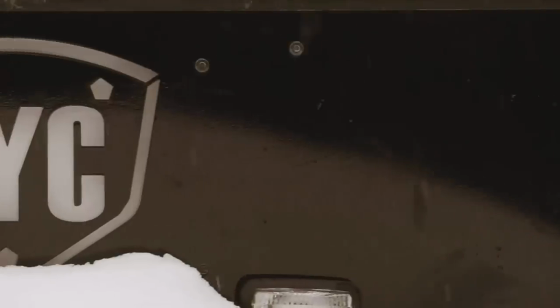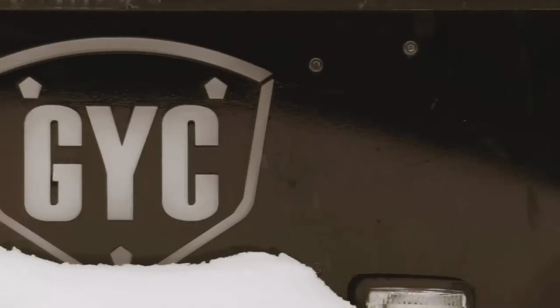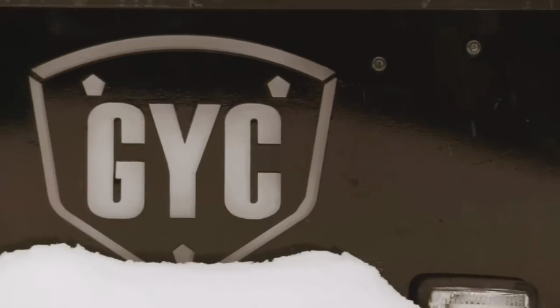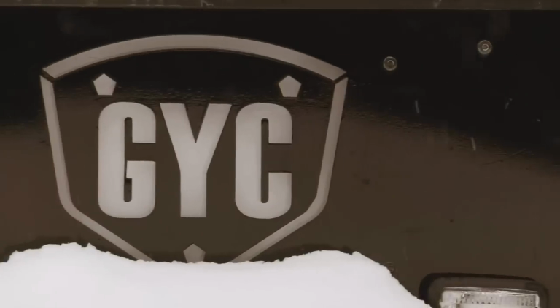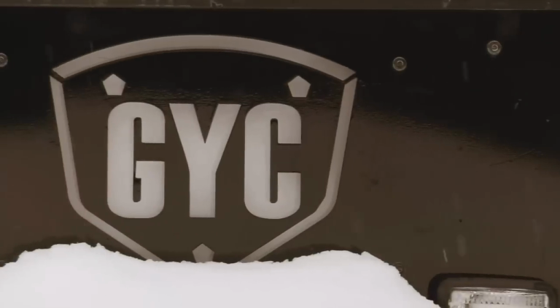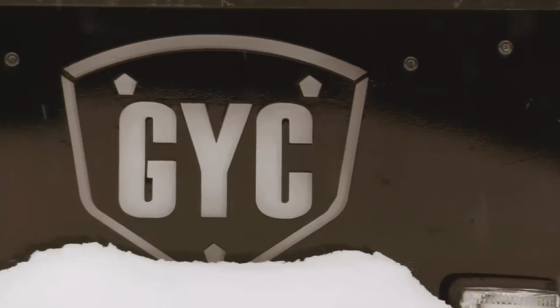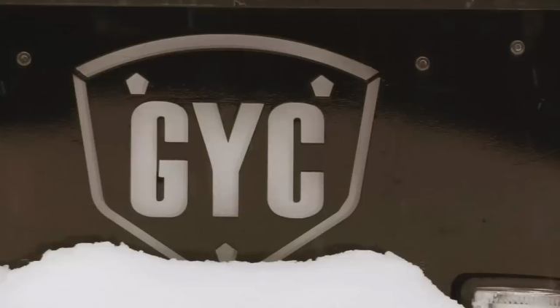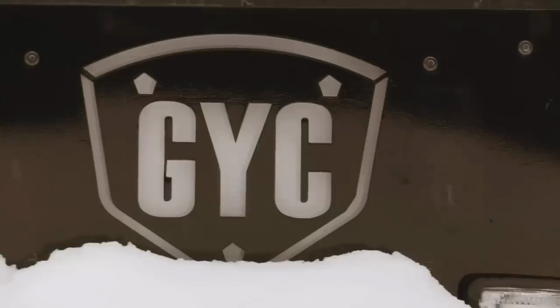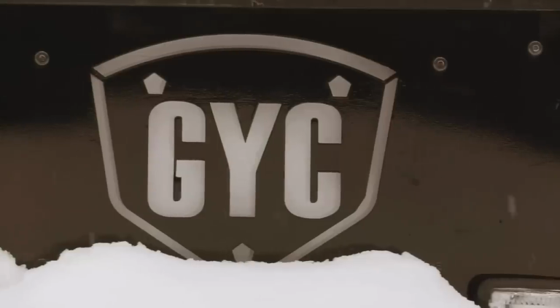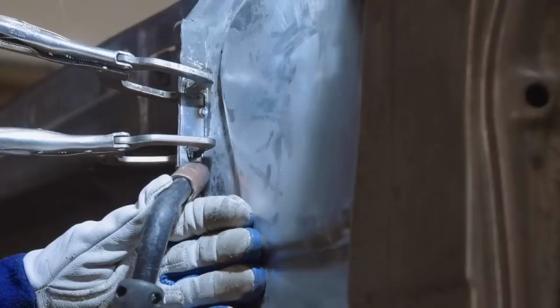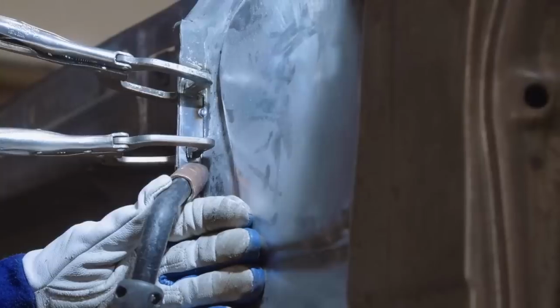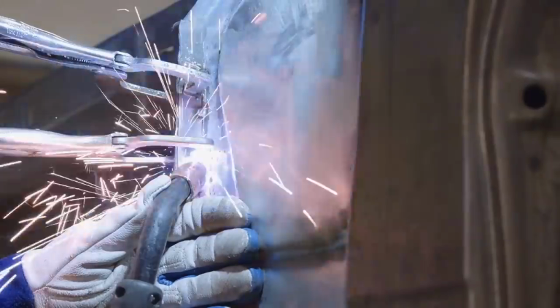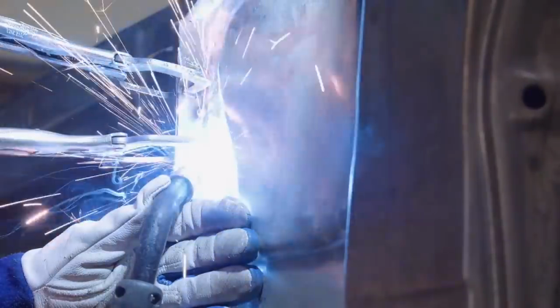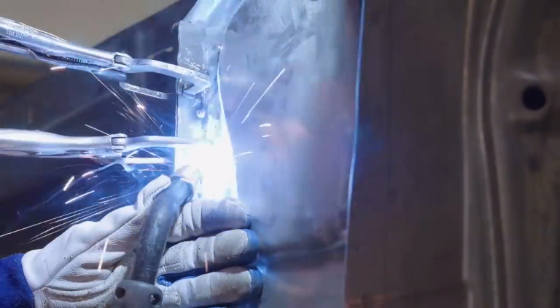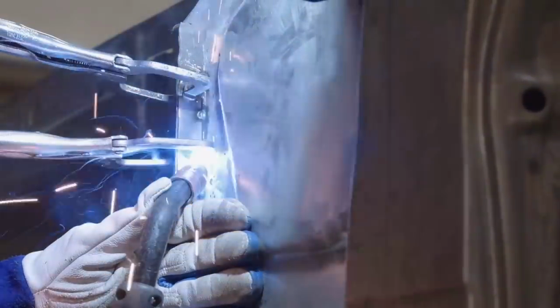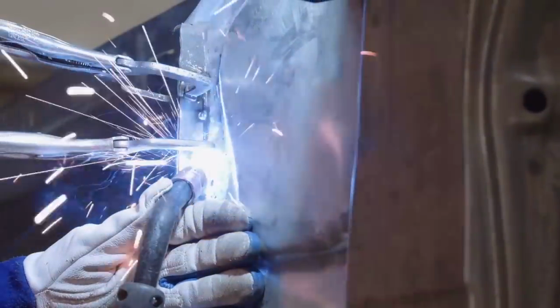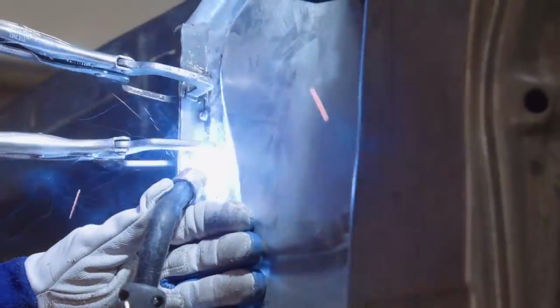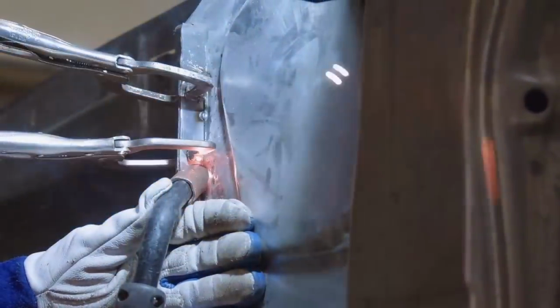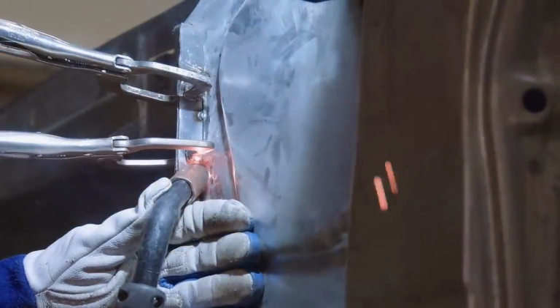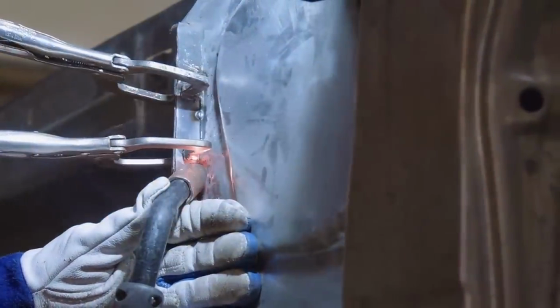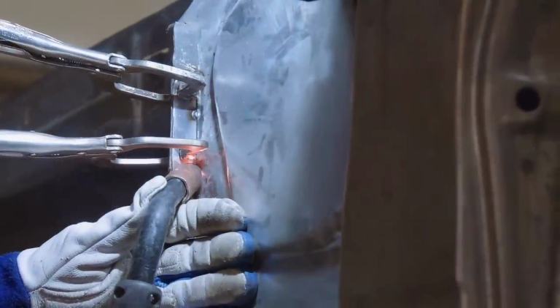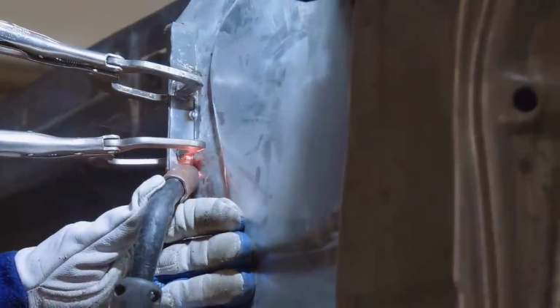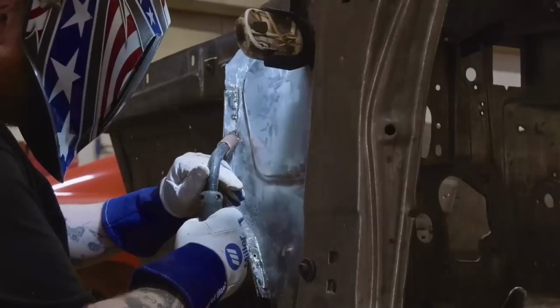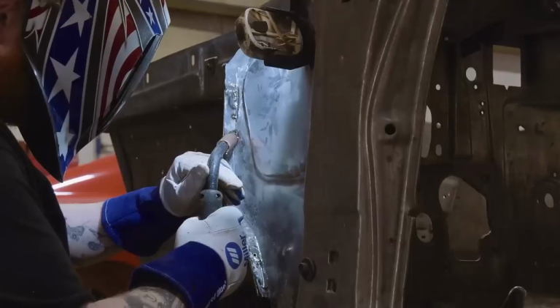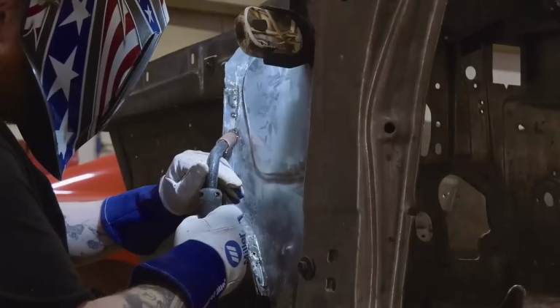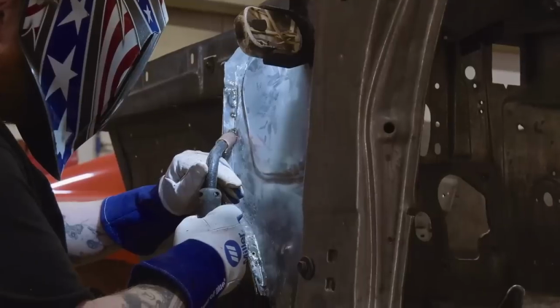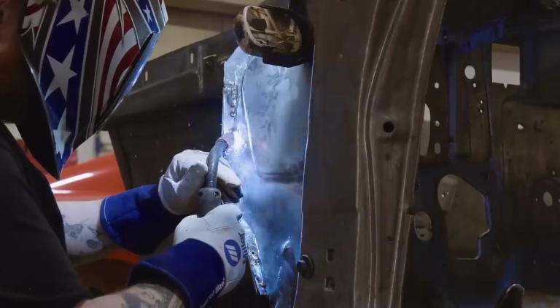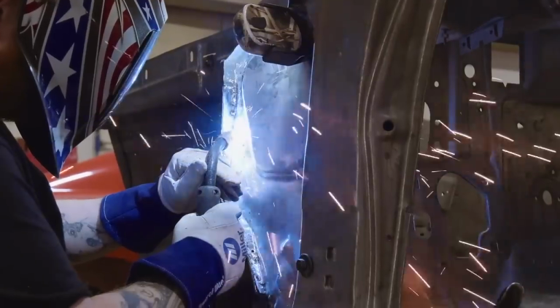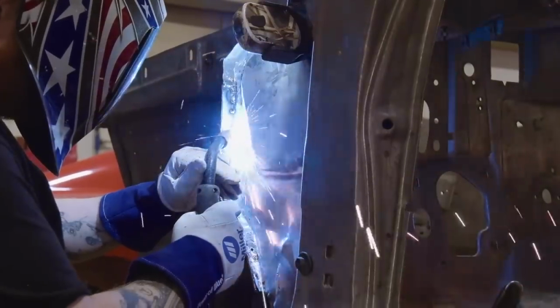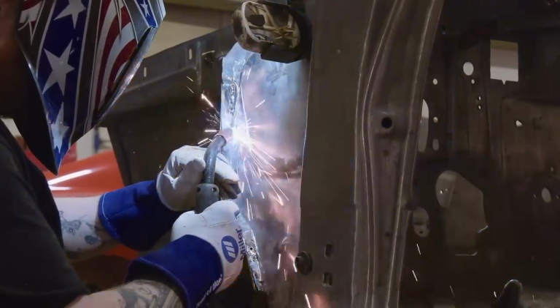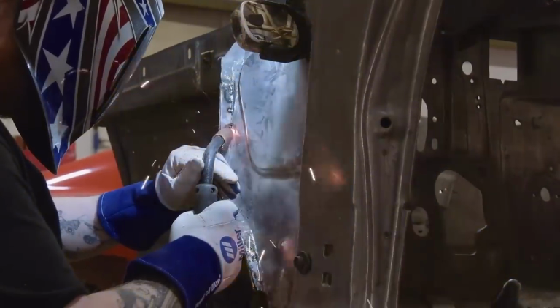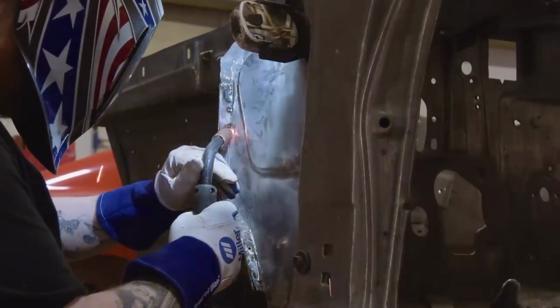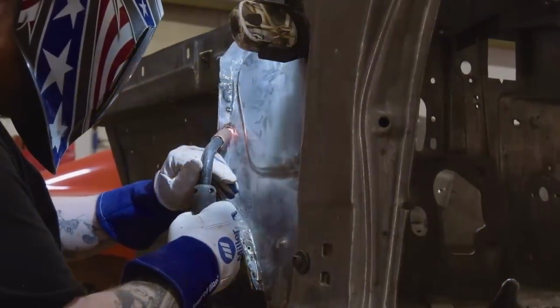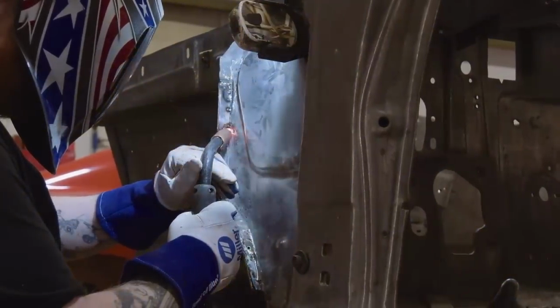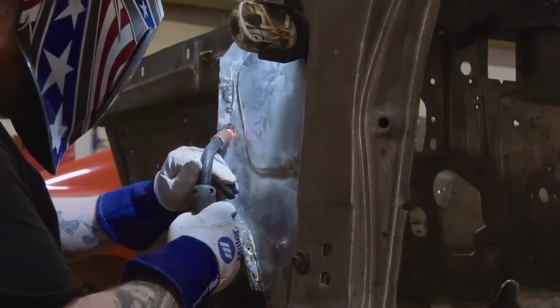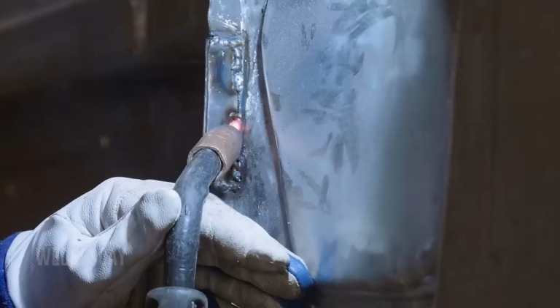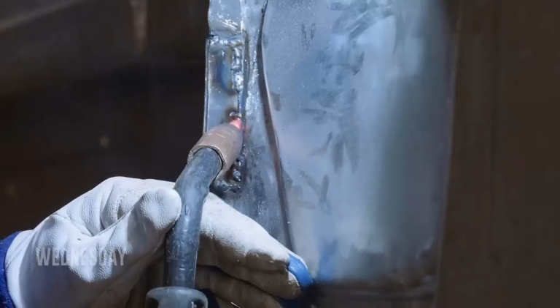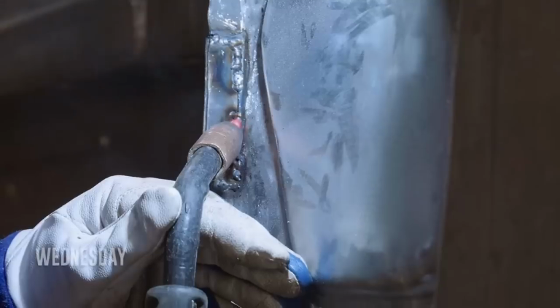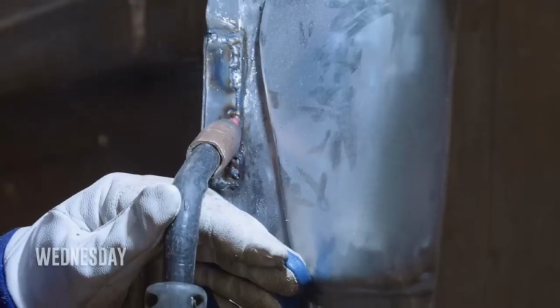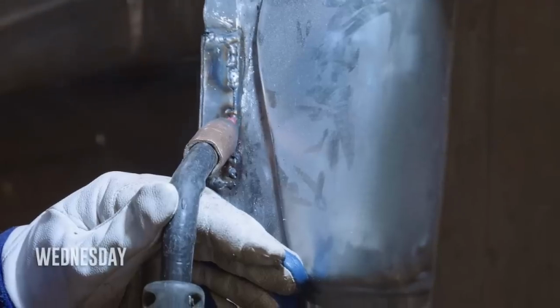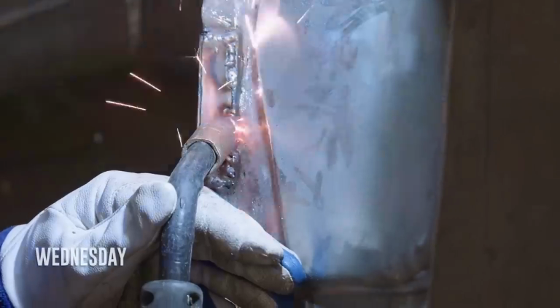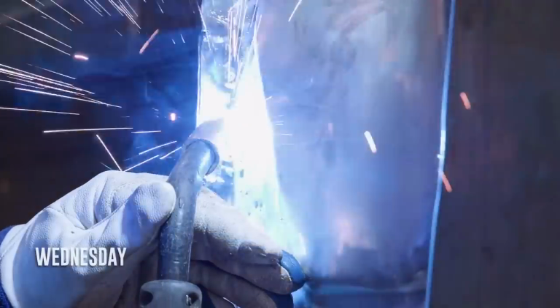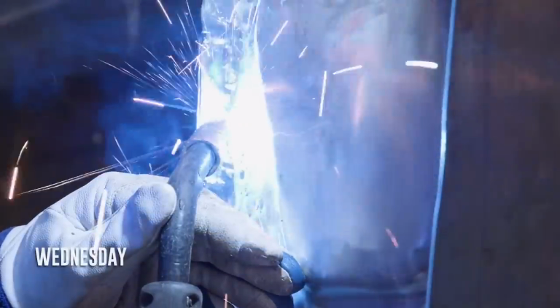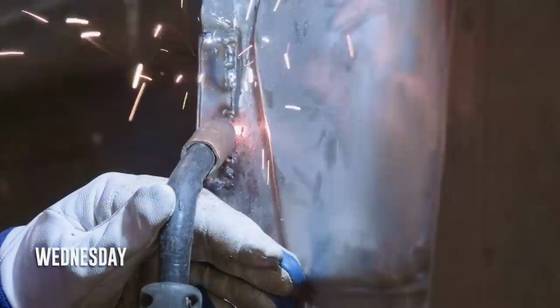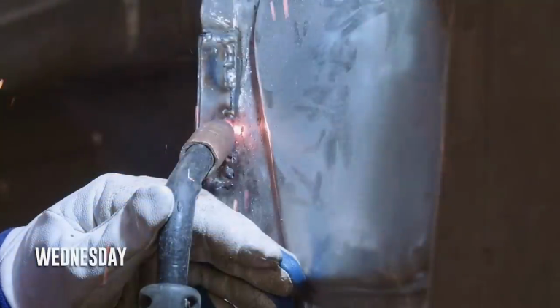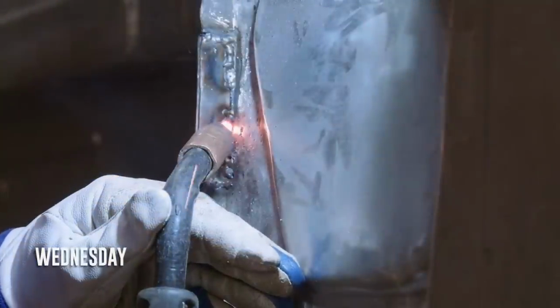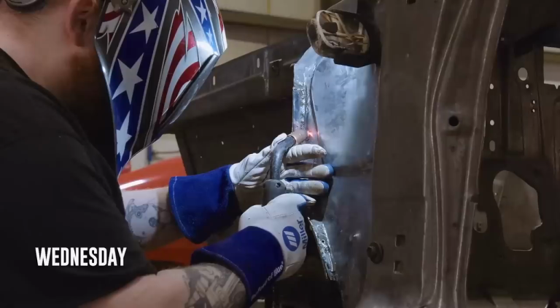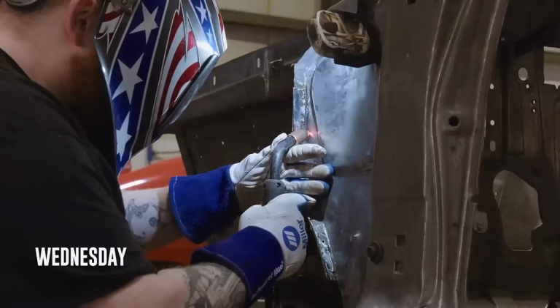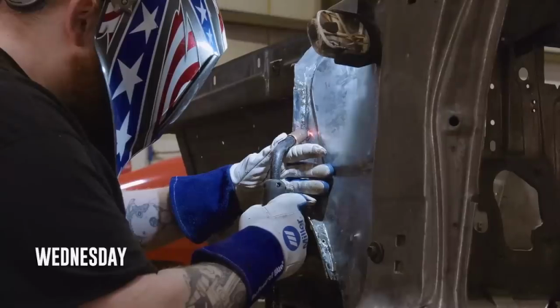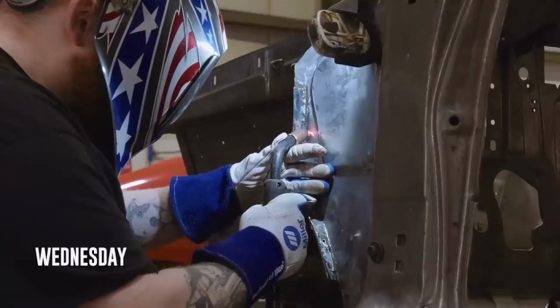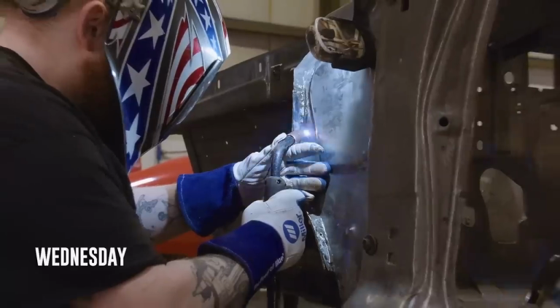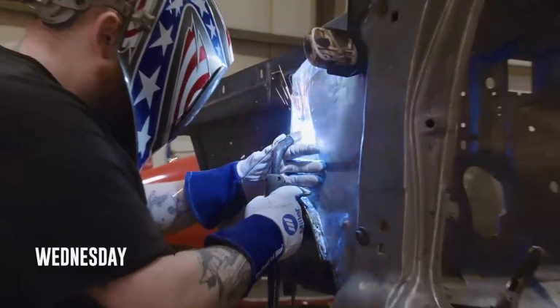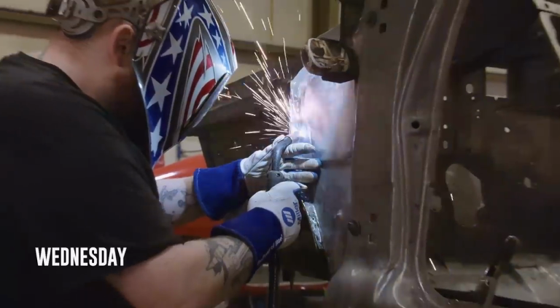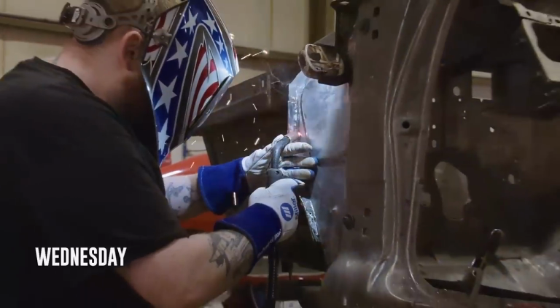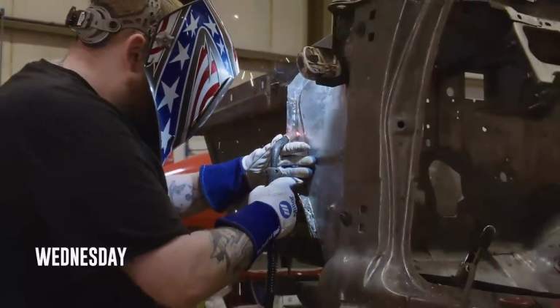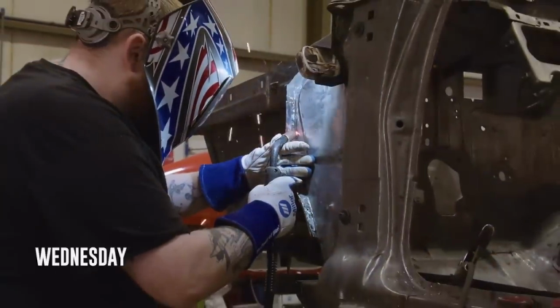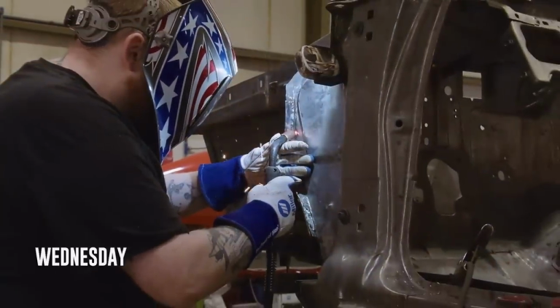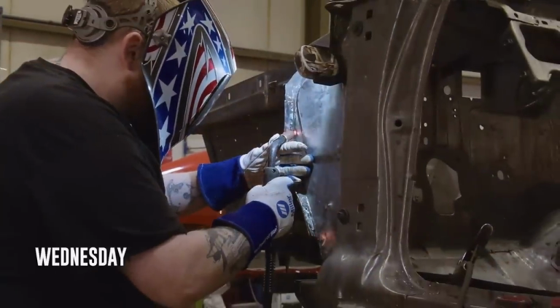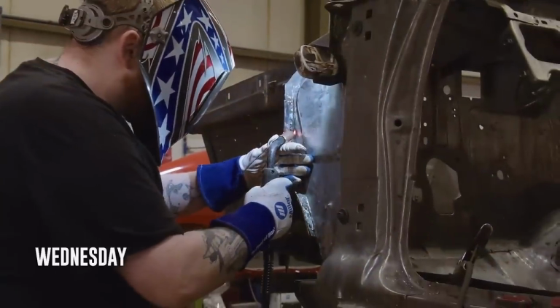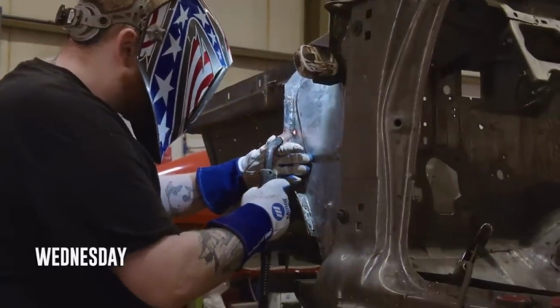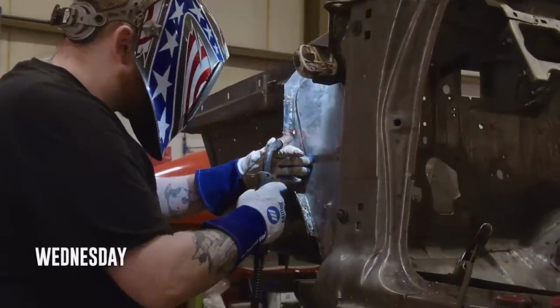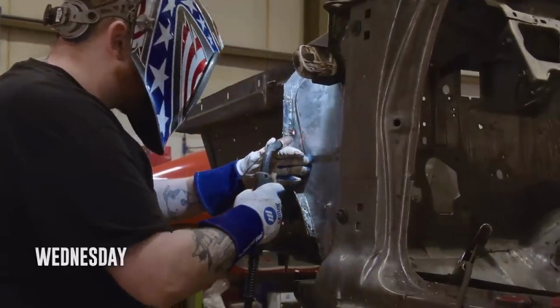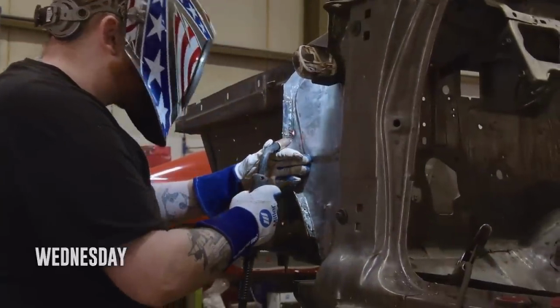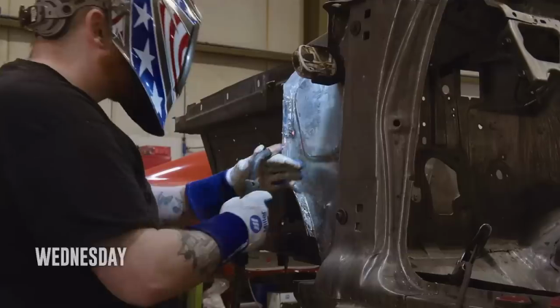Meanwhile, Curious George finishes up some patching work on another GTX currently in the queue, before sending it off to the mudroom.